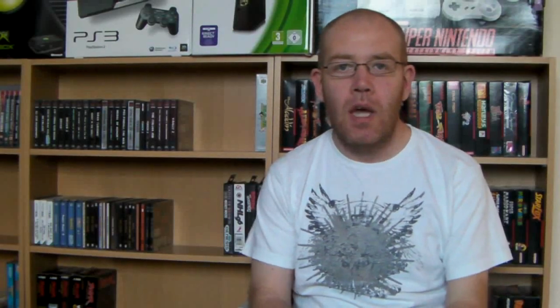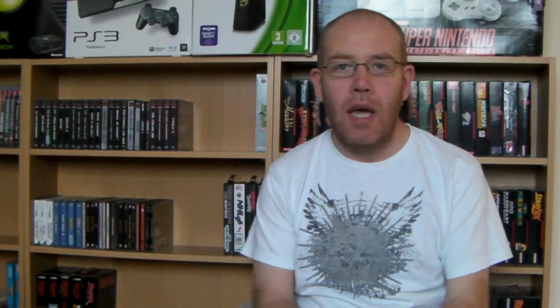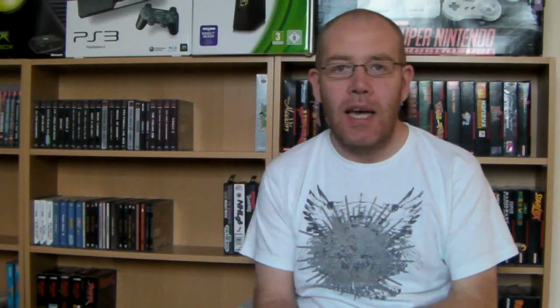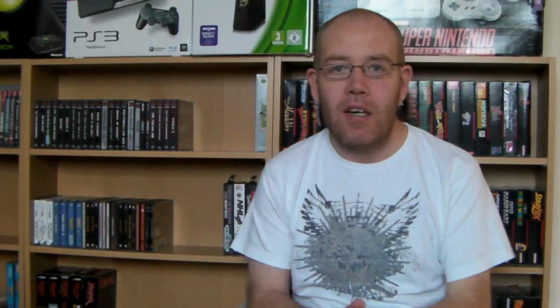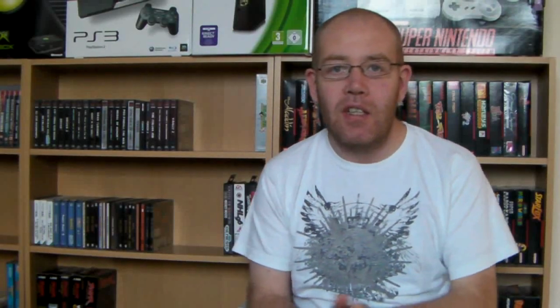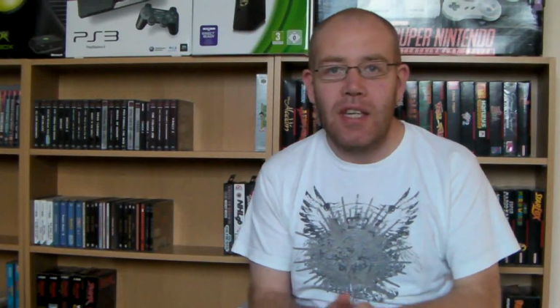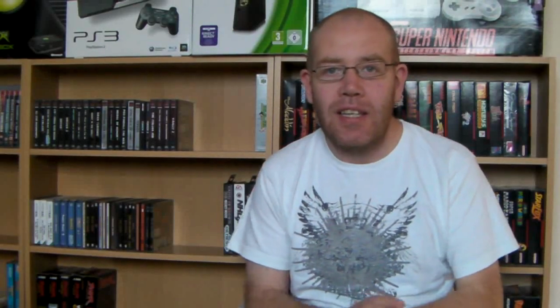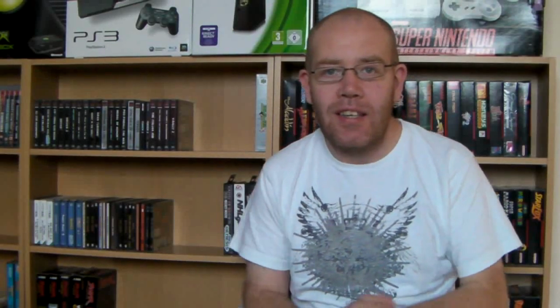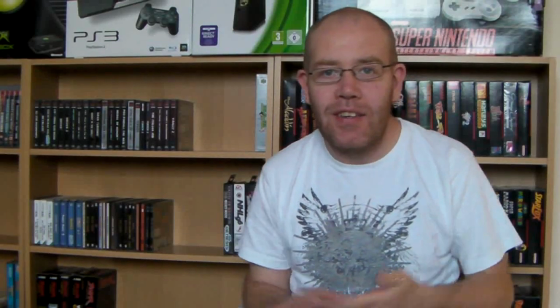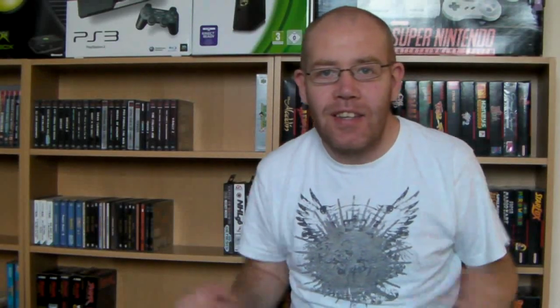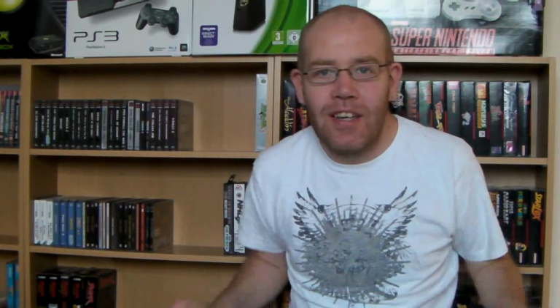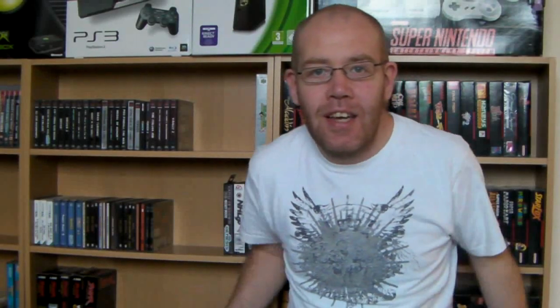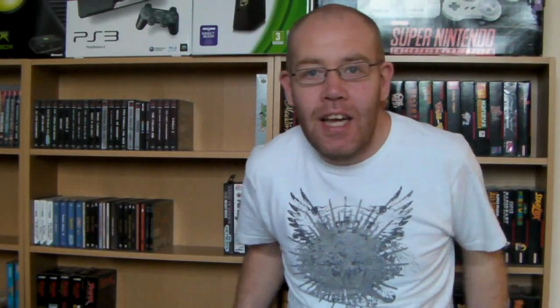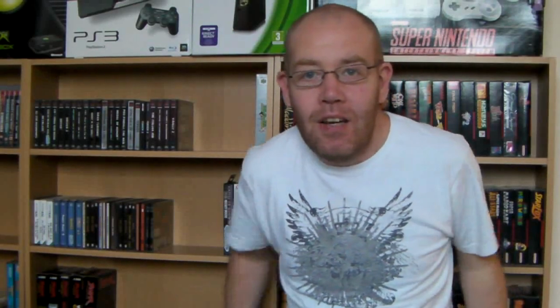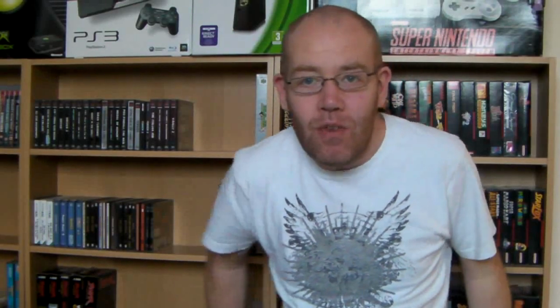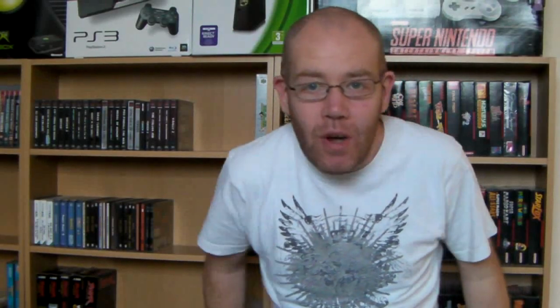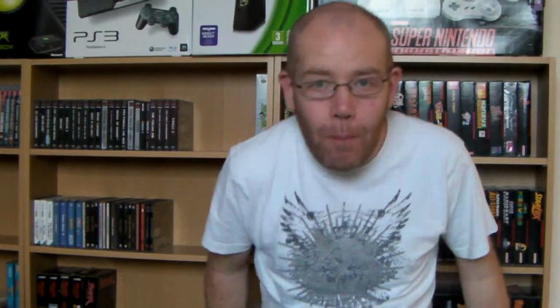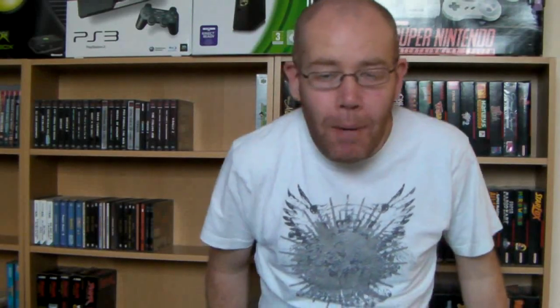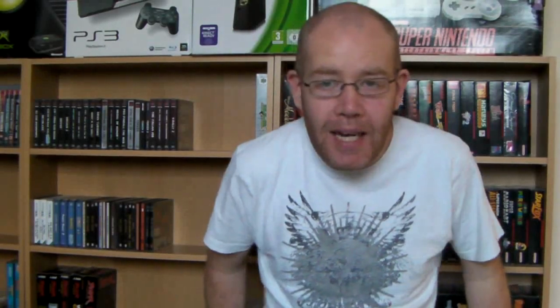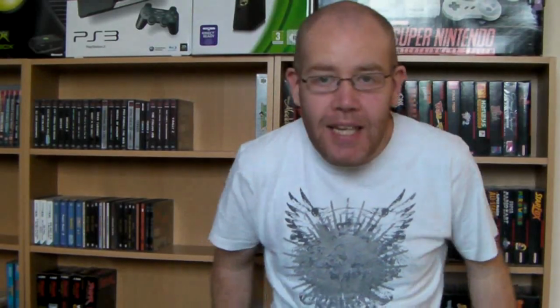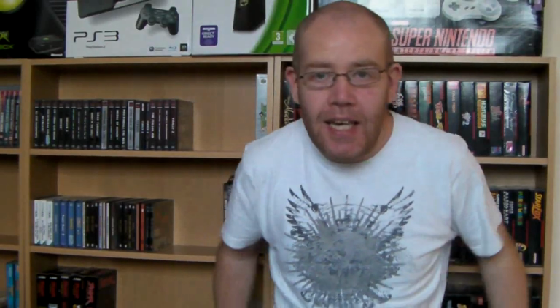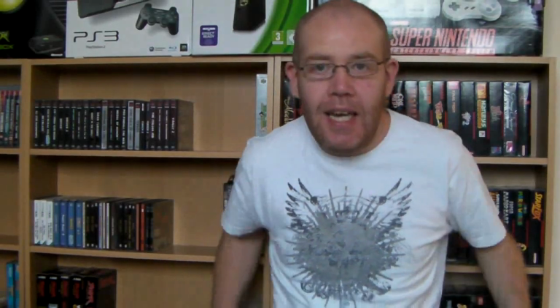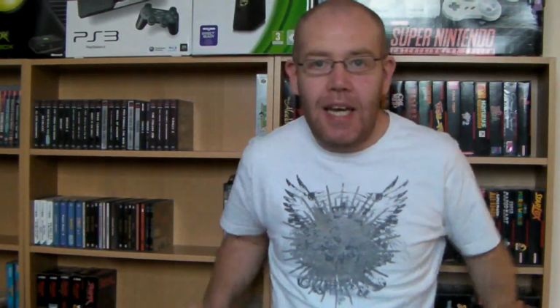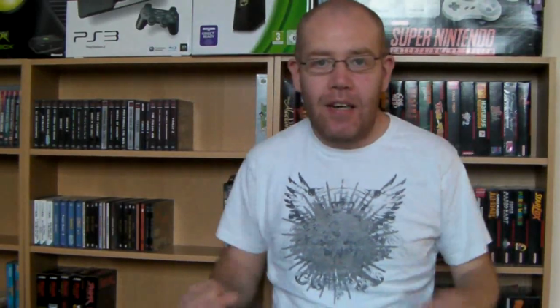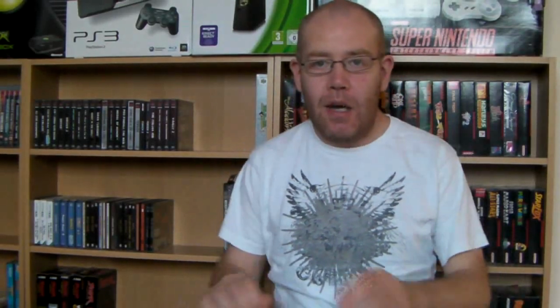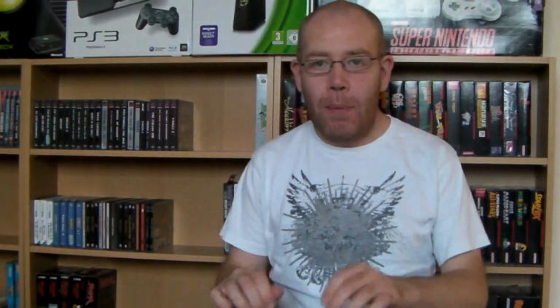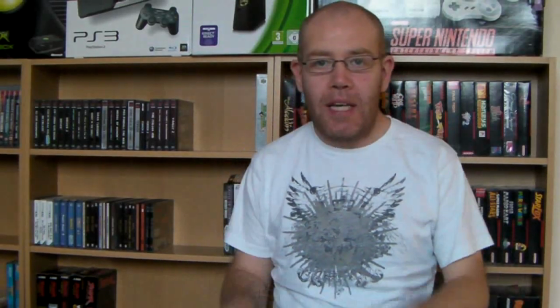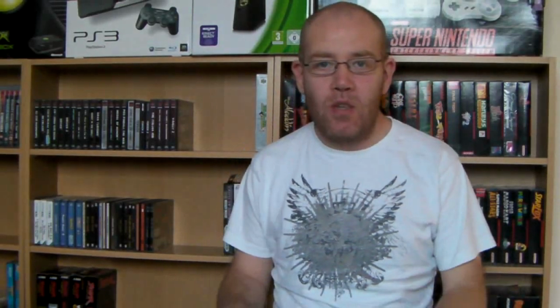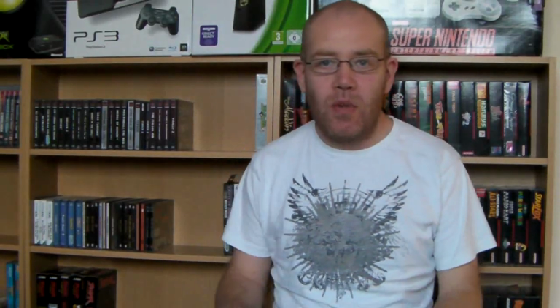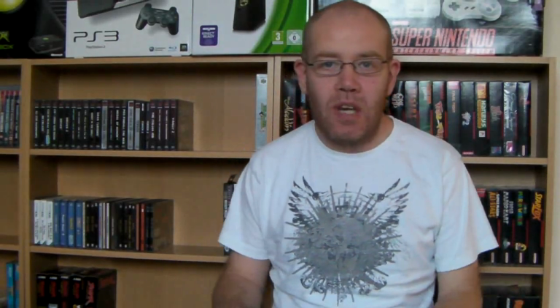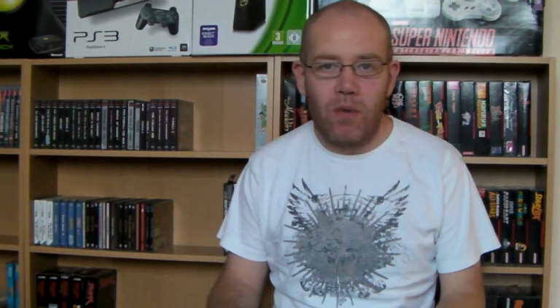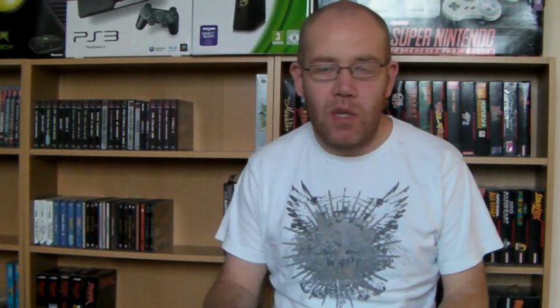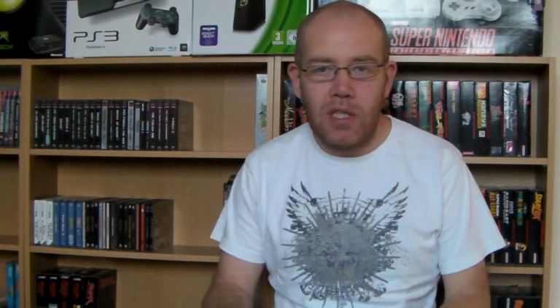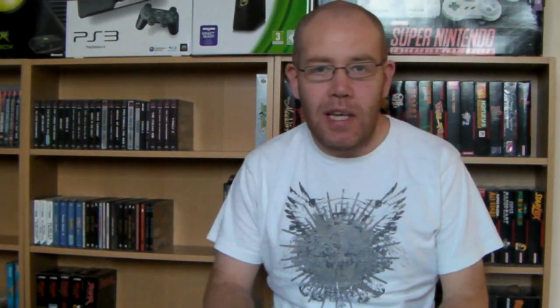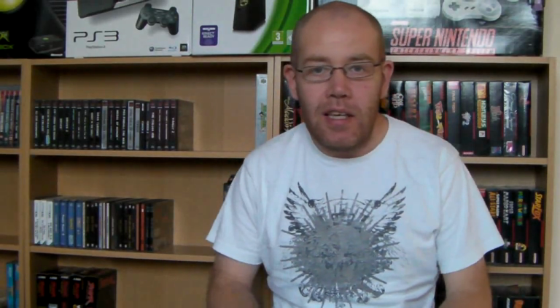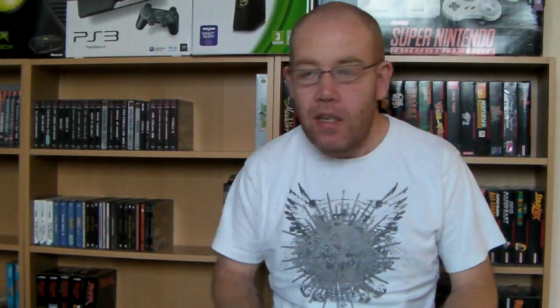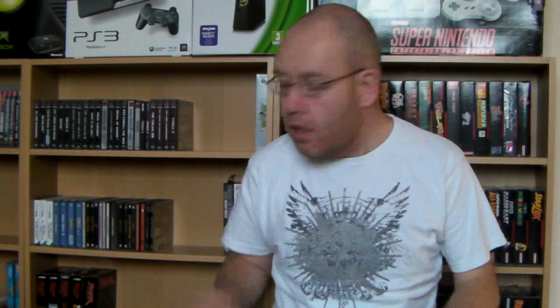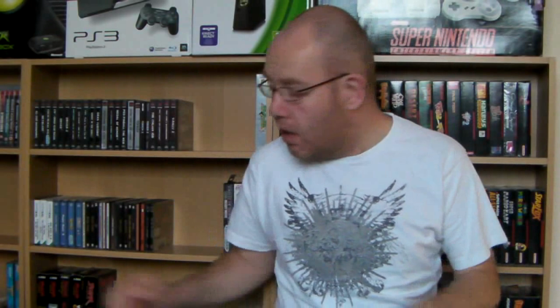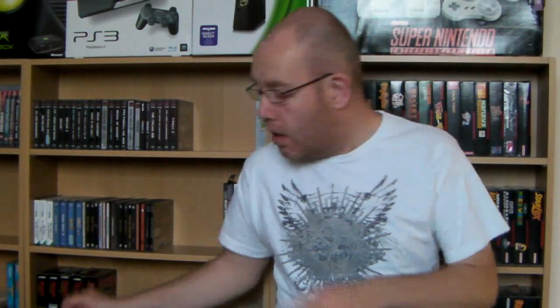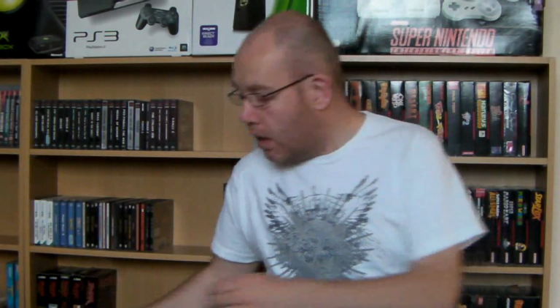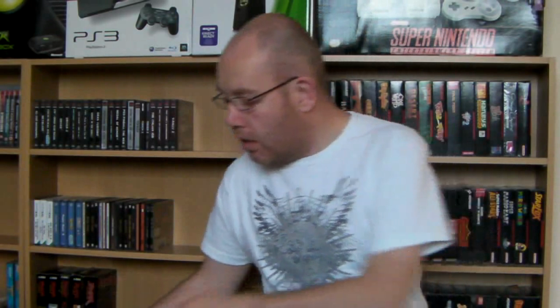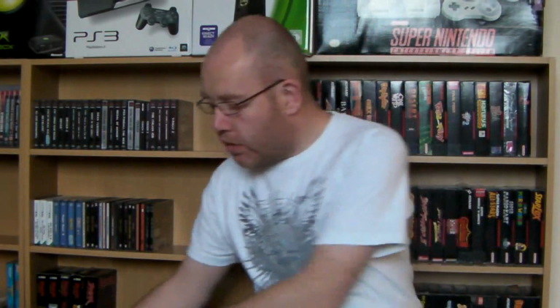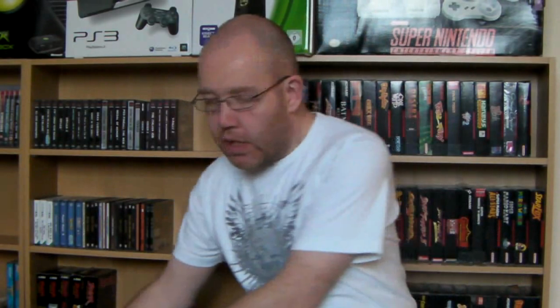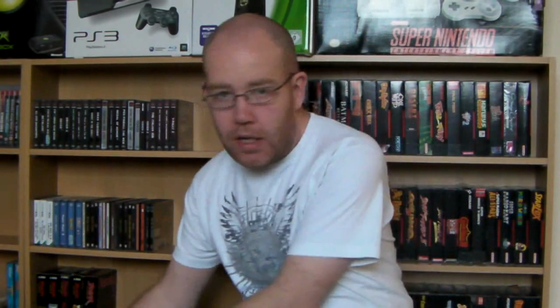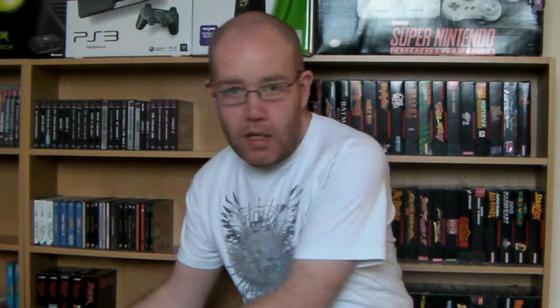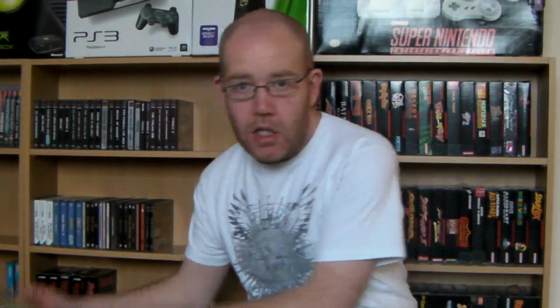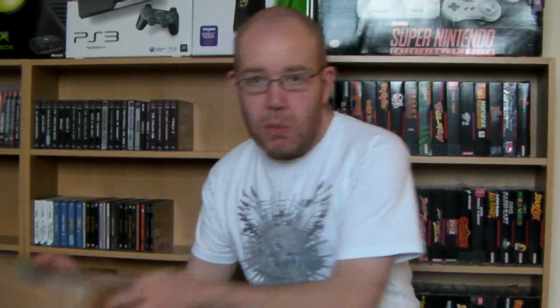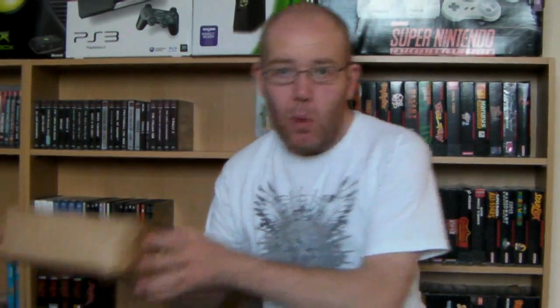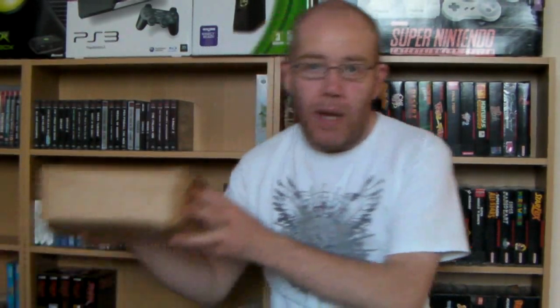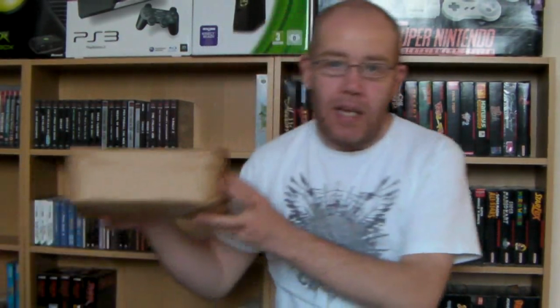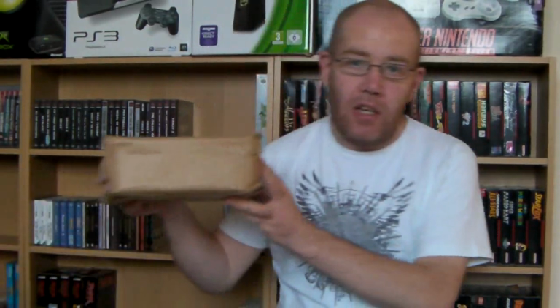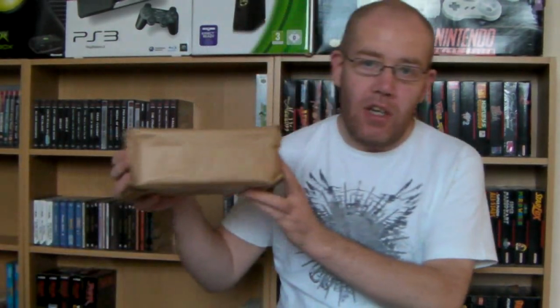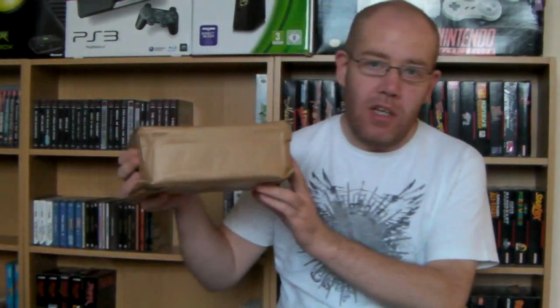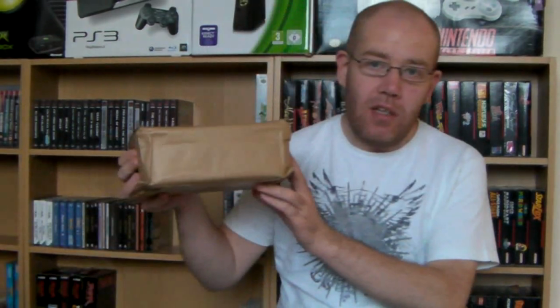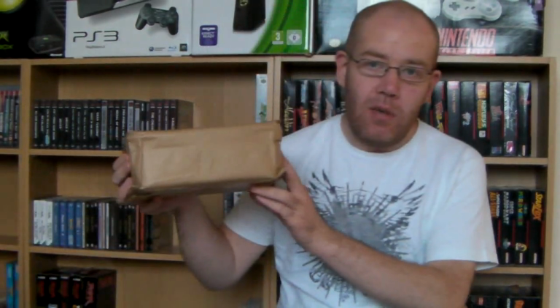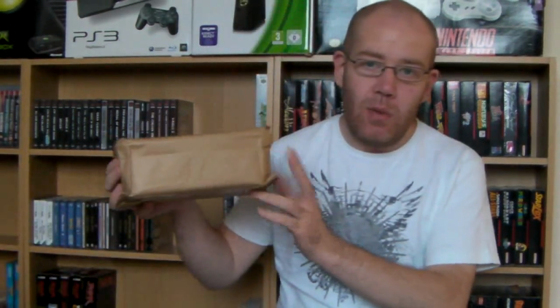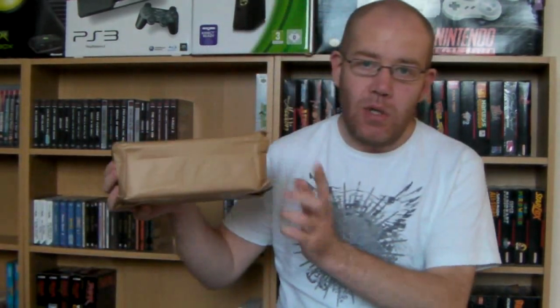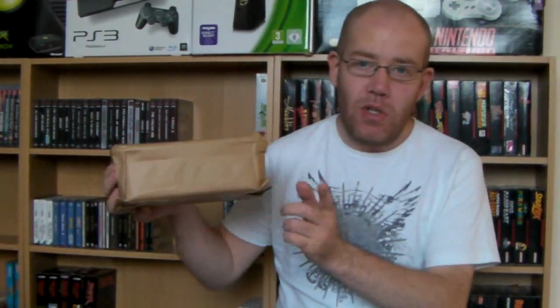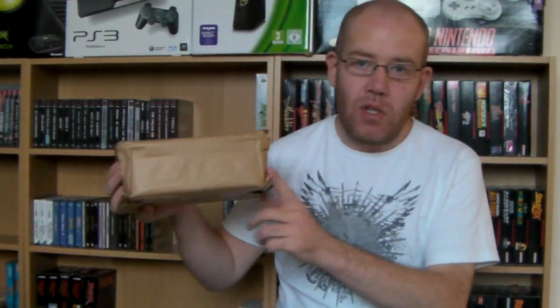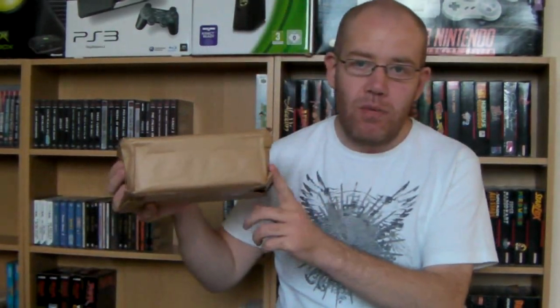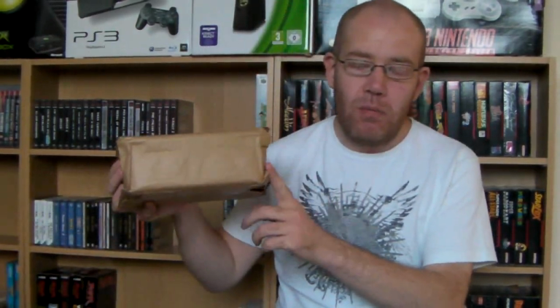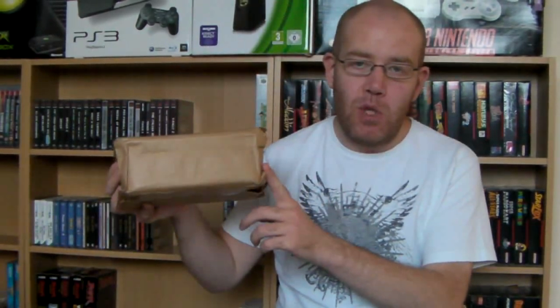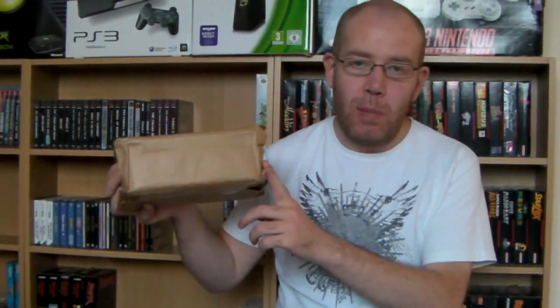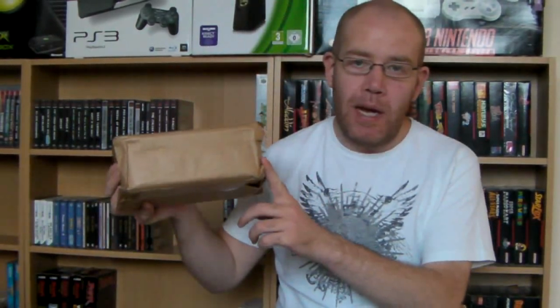Hey guys, how you doing? I'm back and I've got a package video for you today. I've got a small package here which comes from Japan.